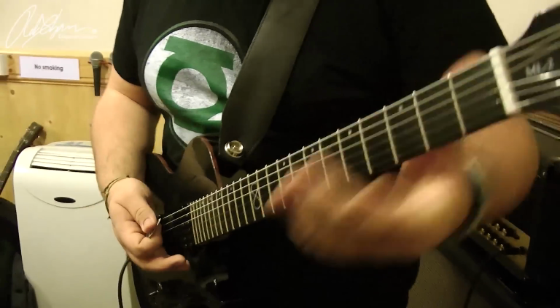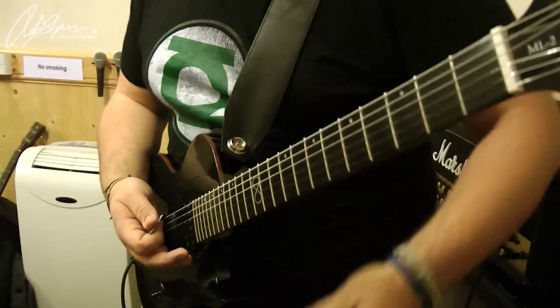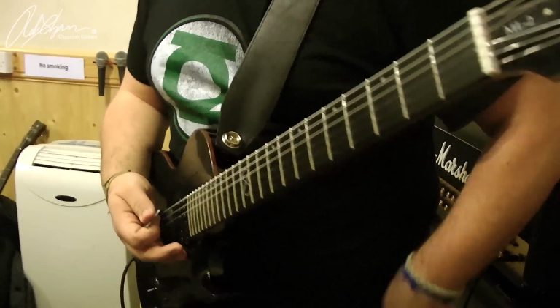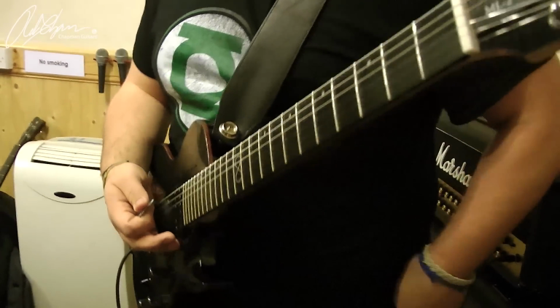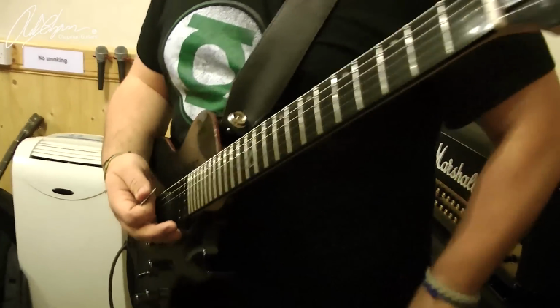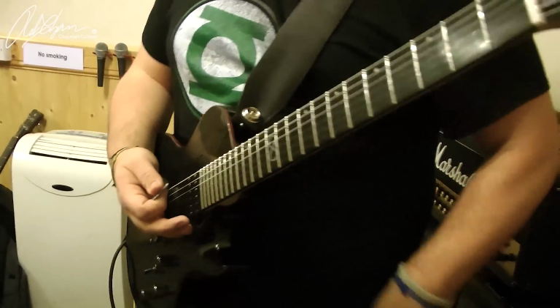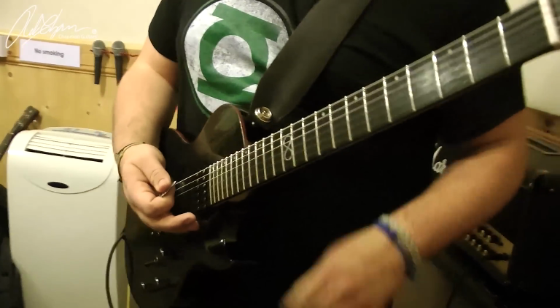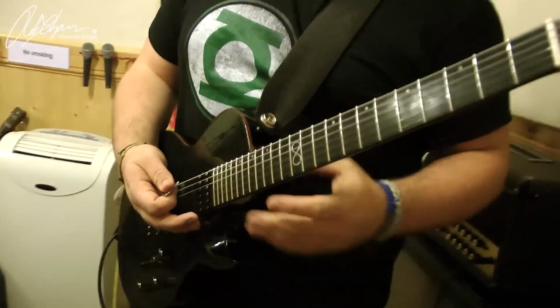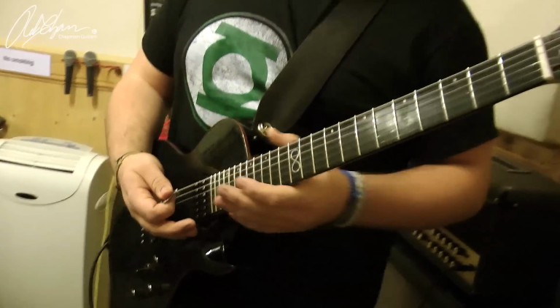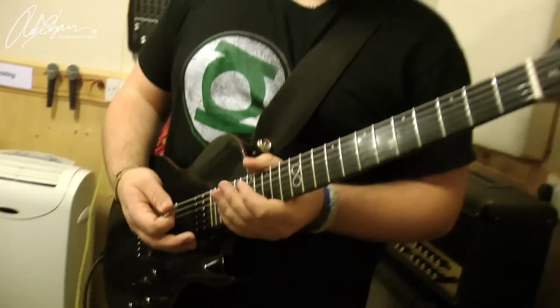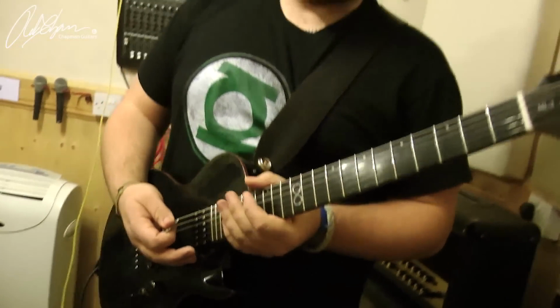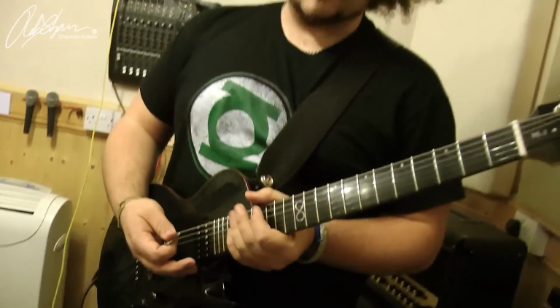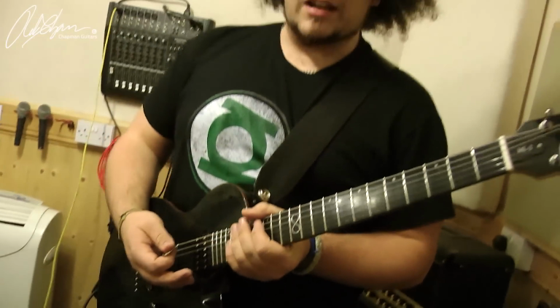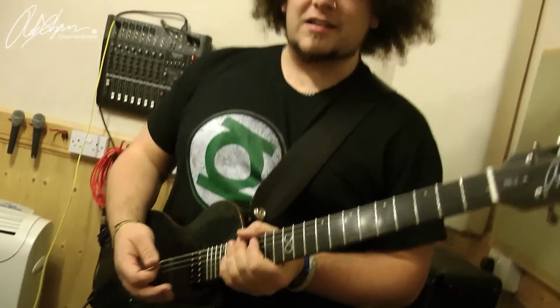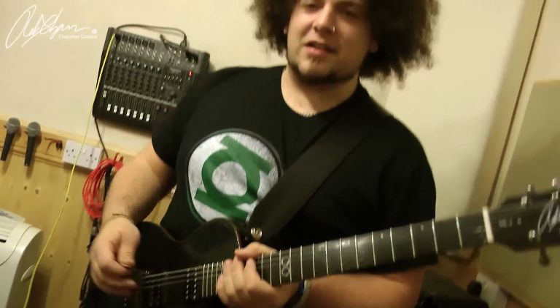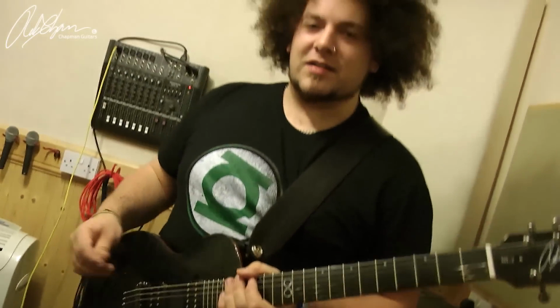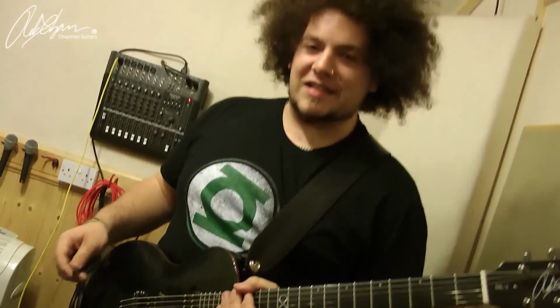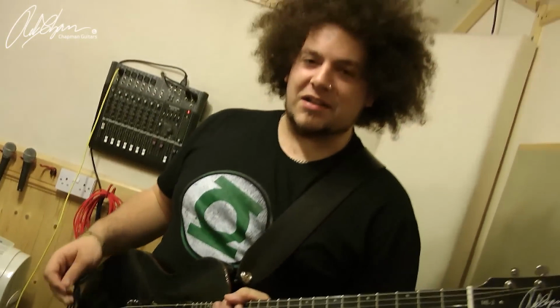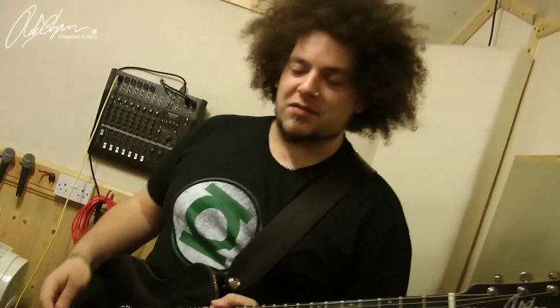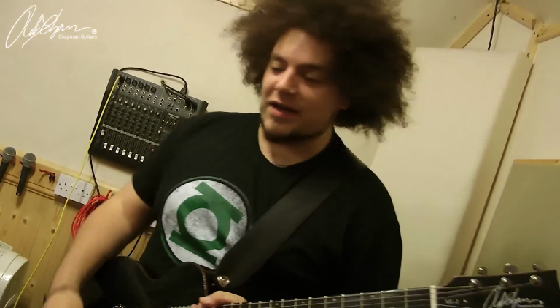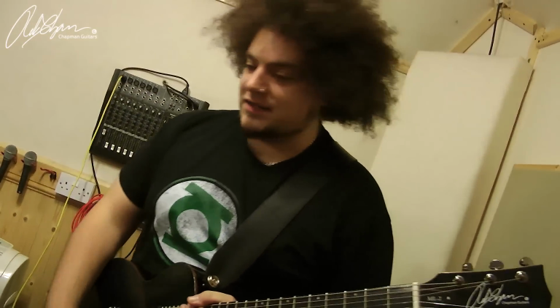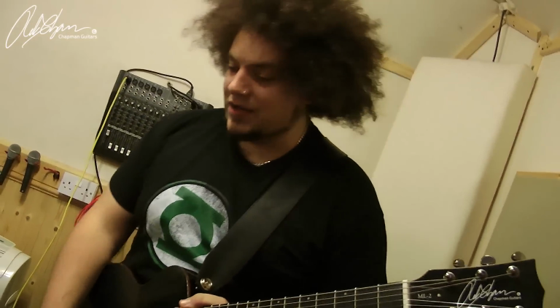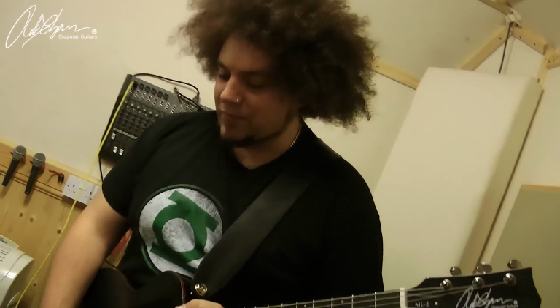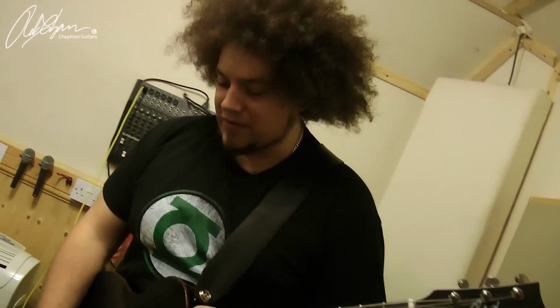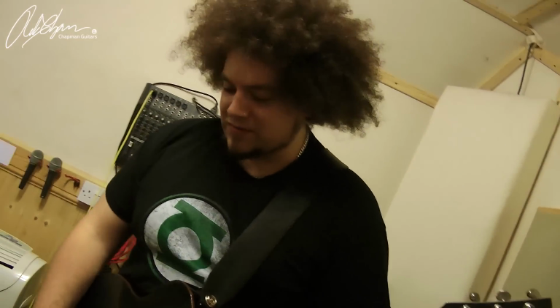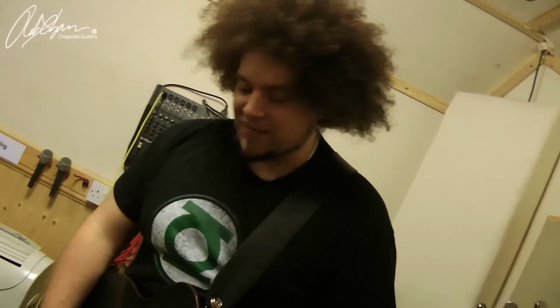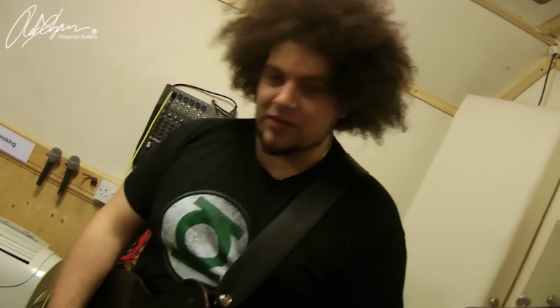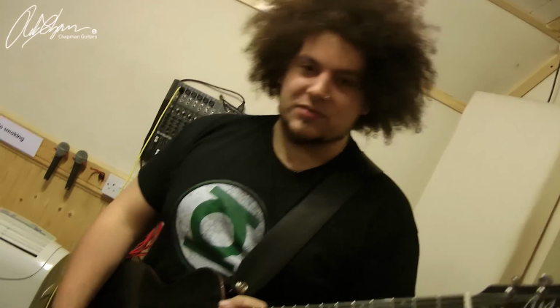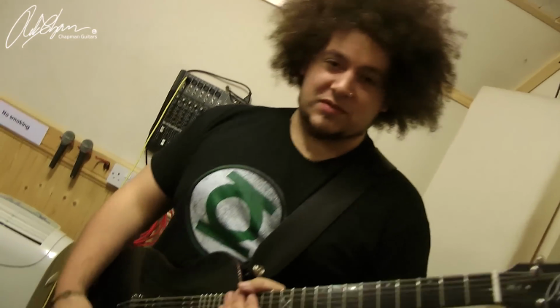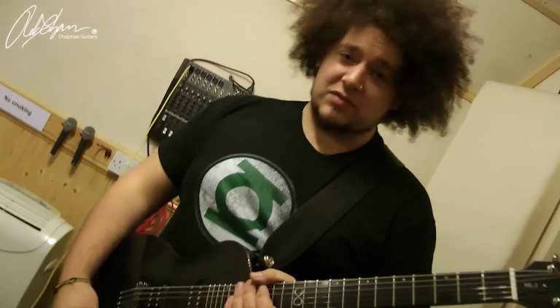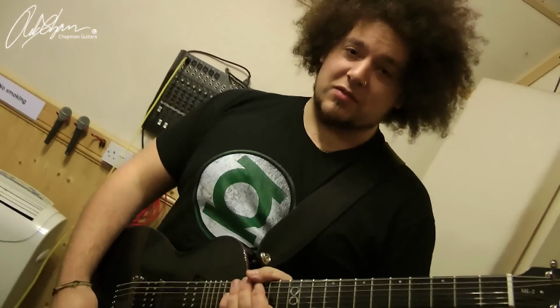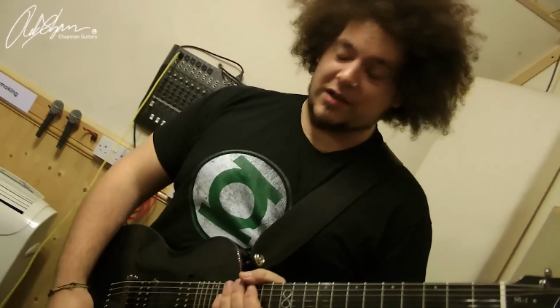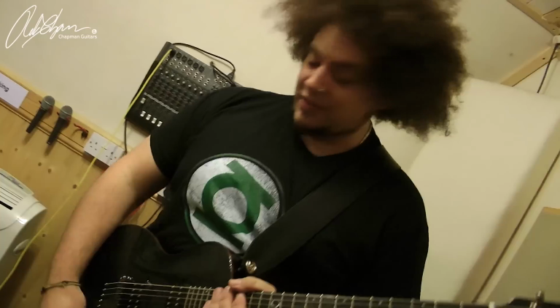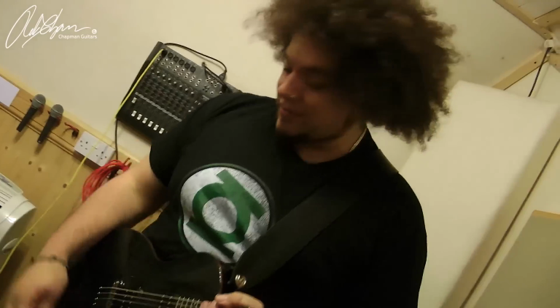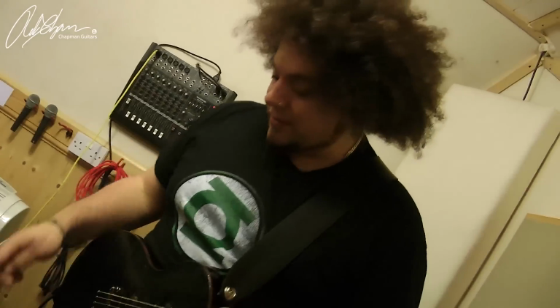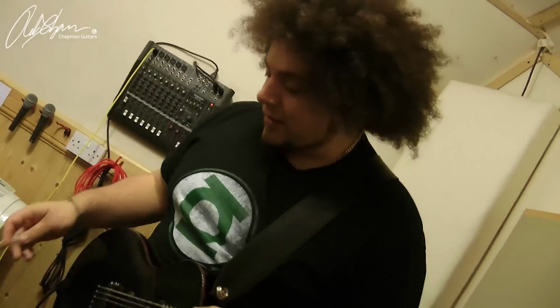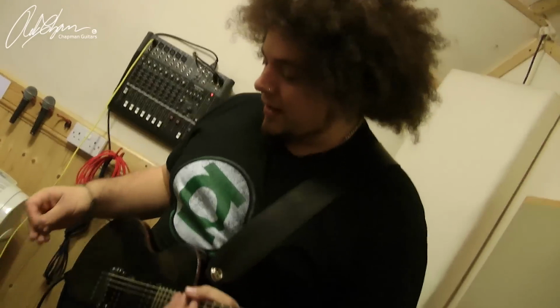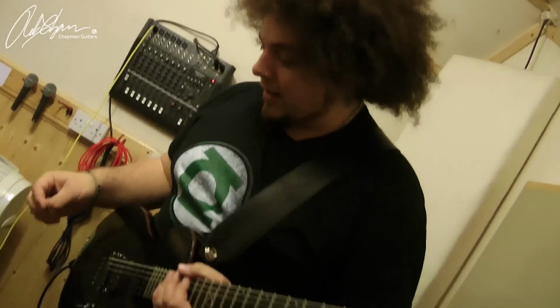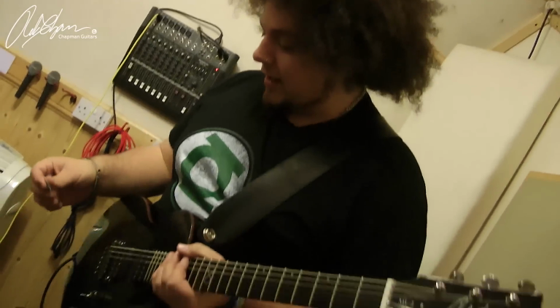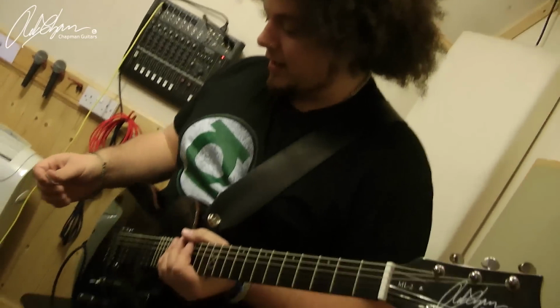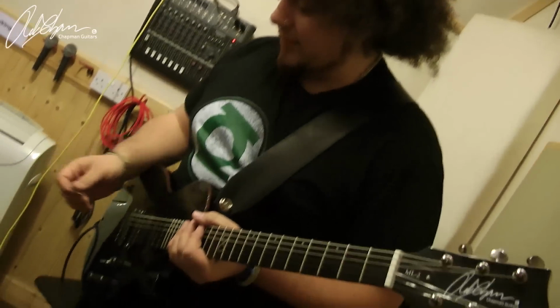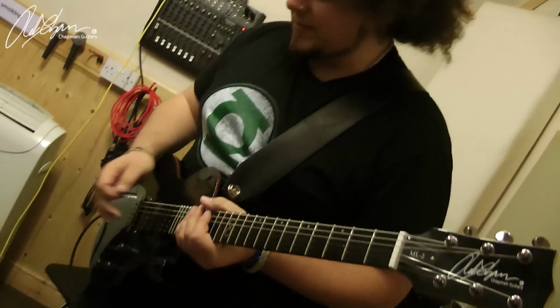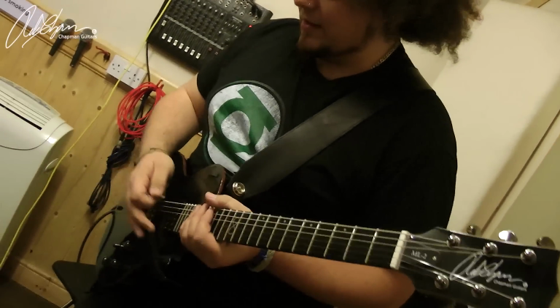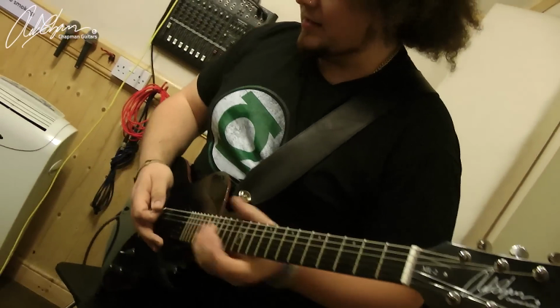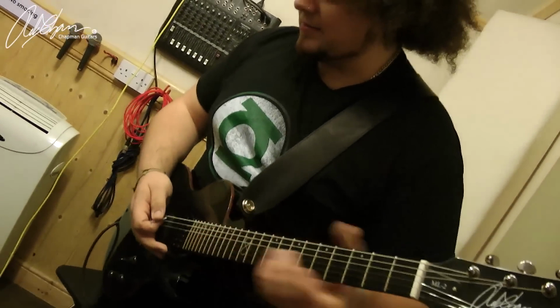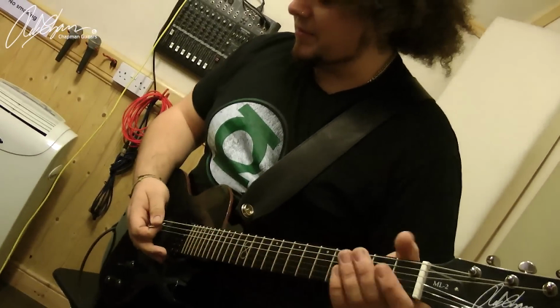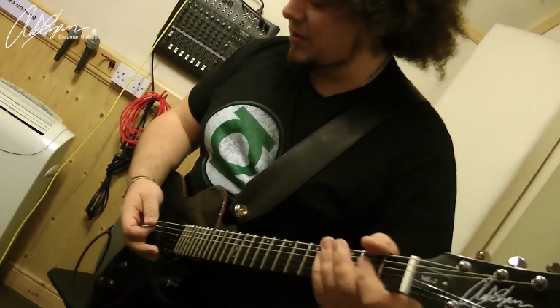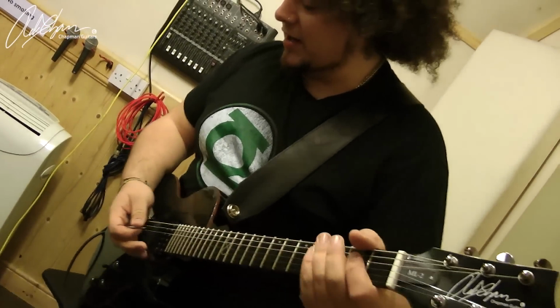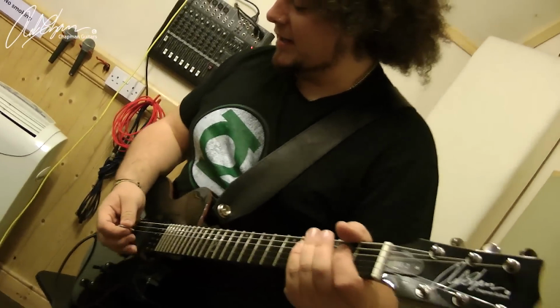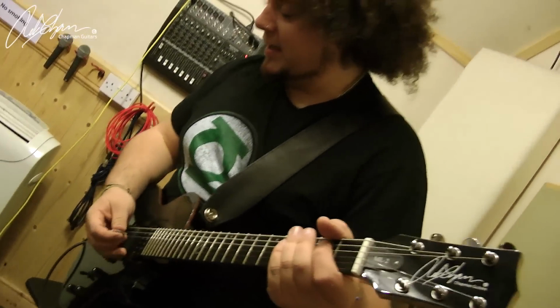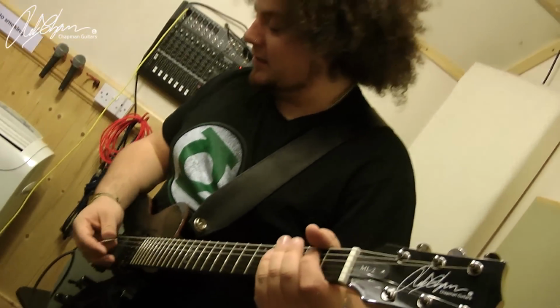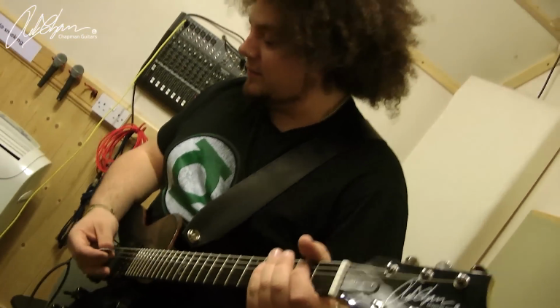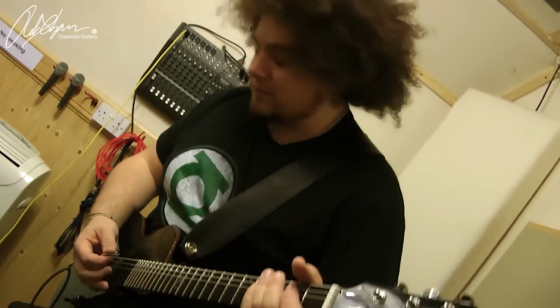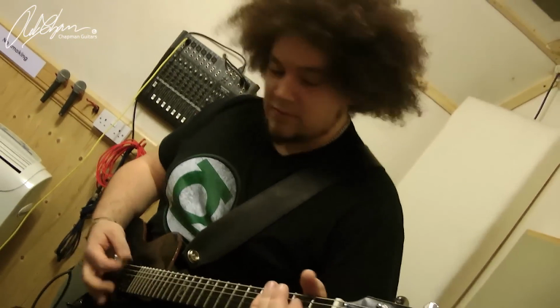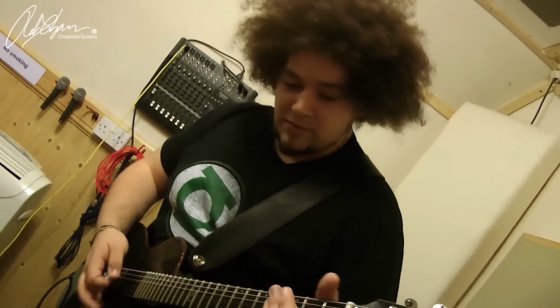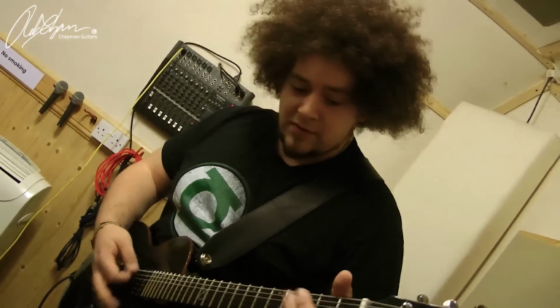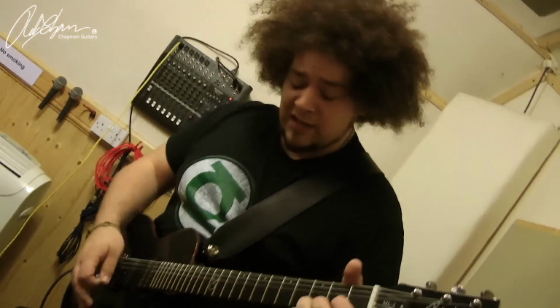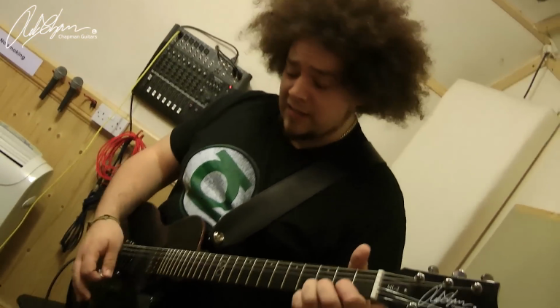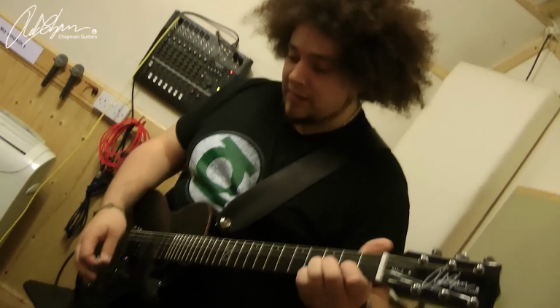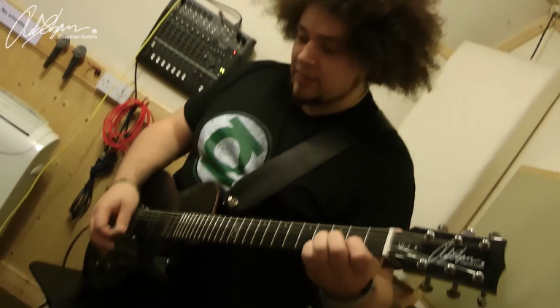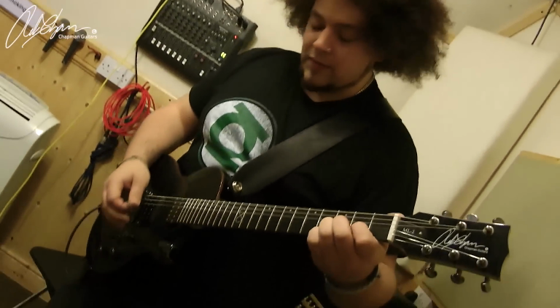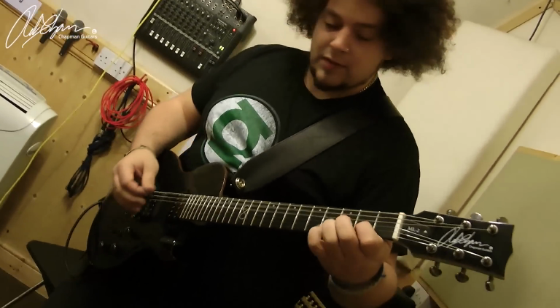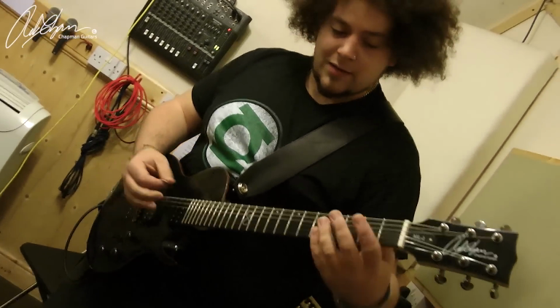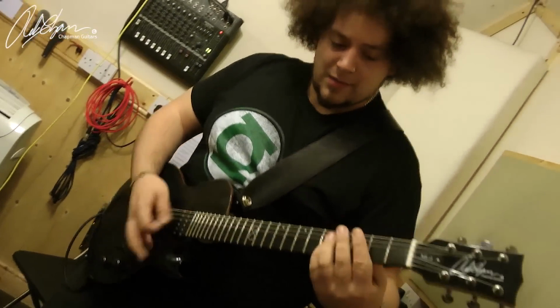They're really thick, really saturated tone with these pickups, which is great. So that is a bit of a high gain sound.